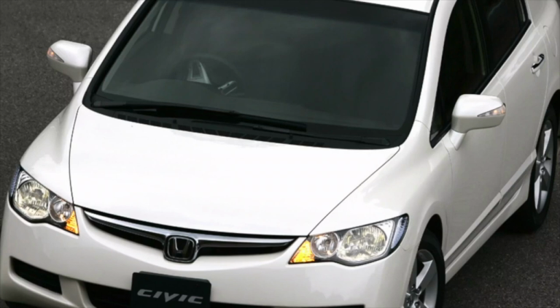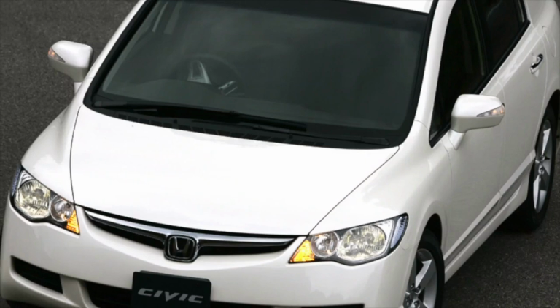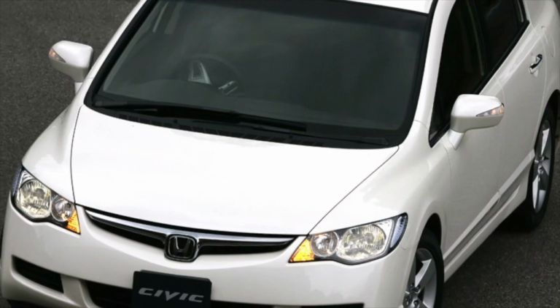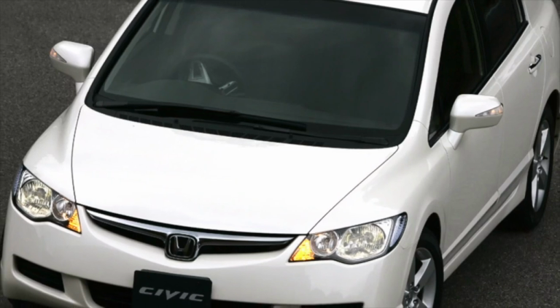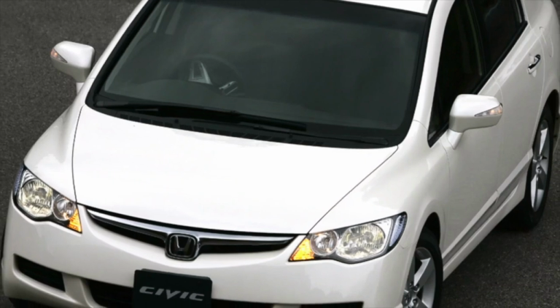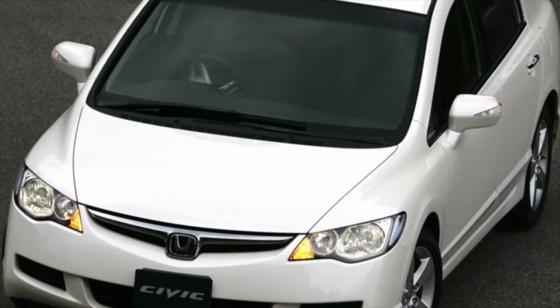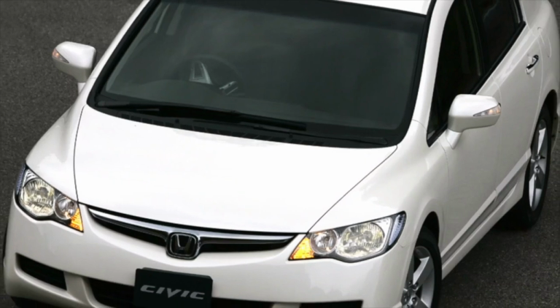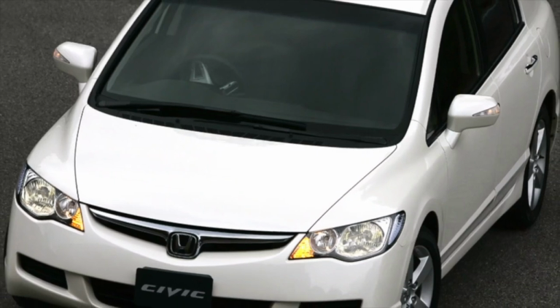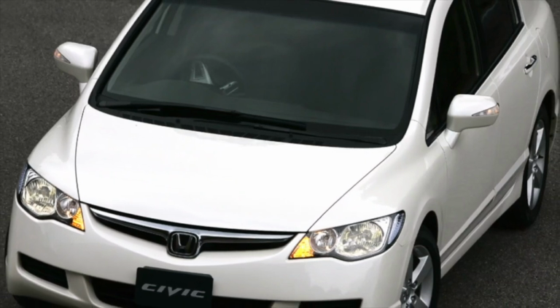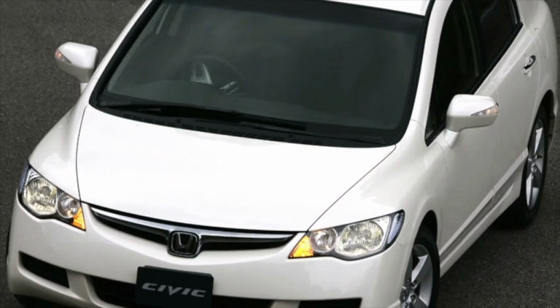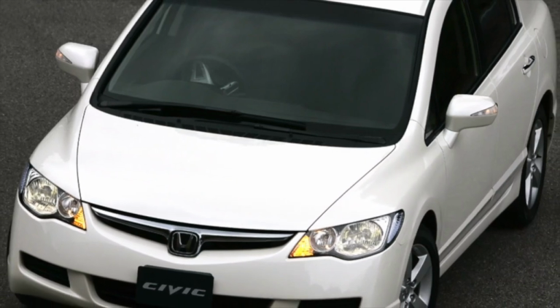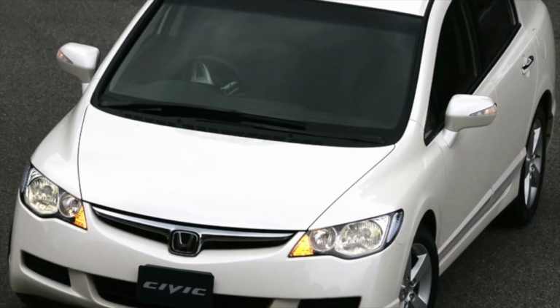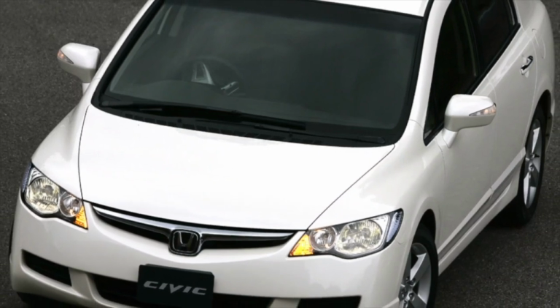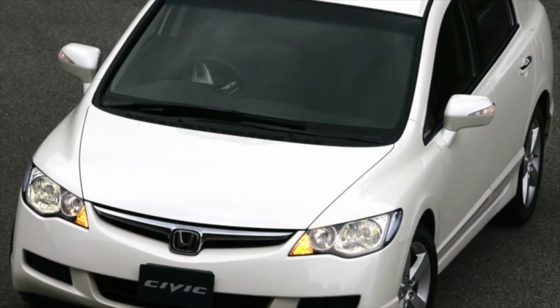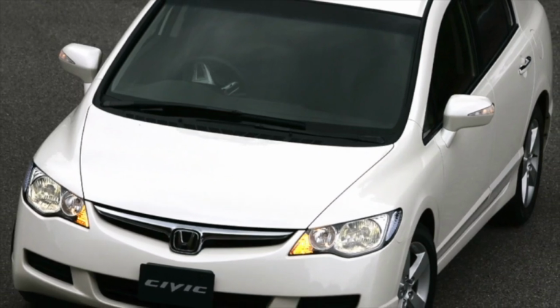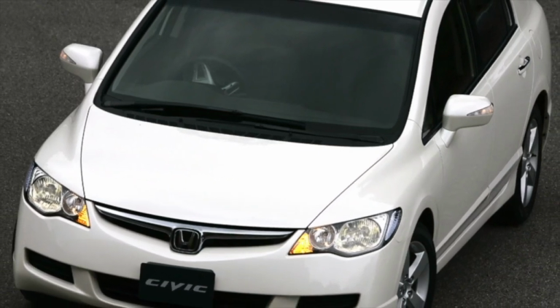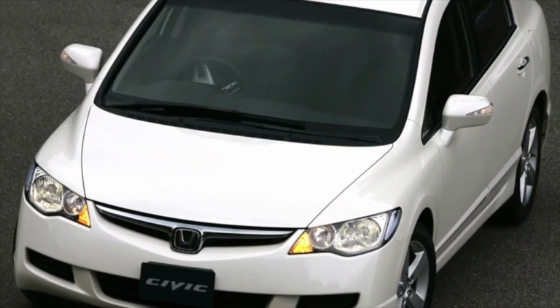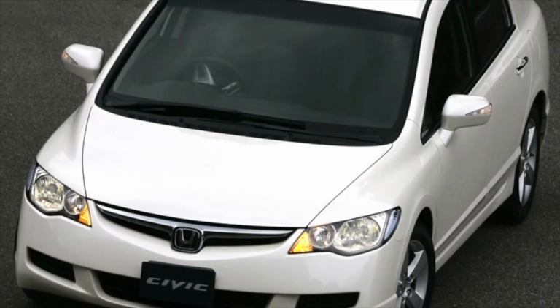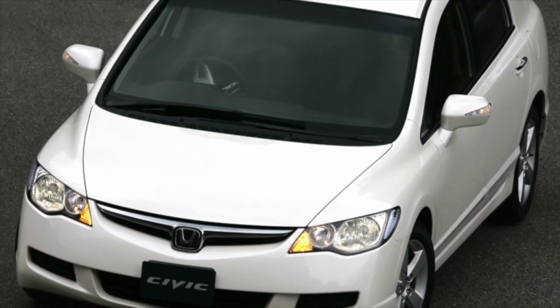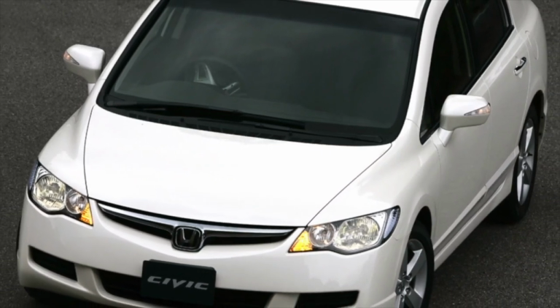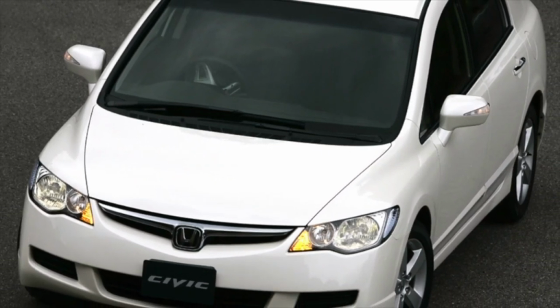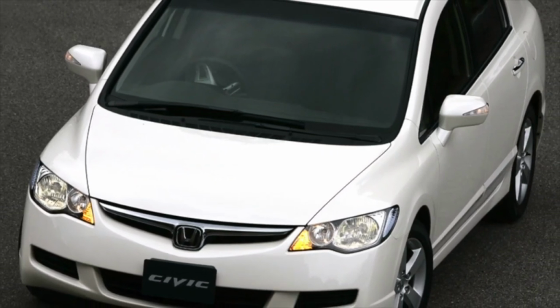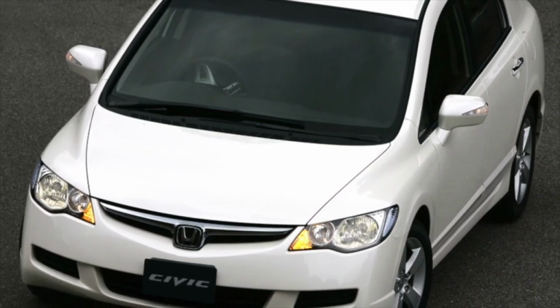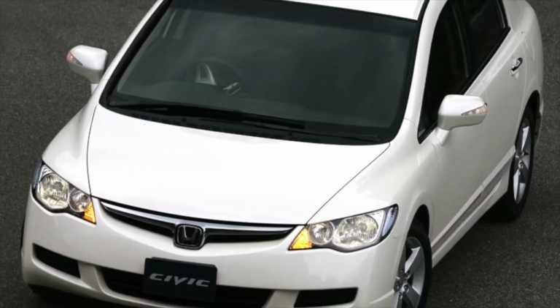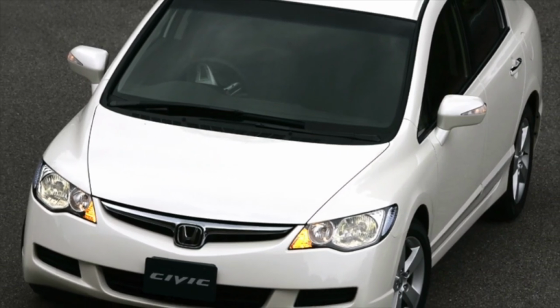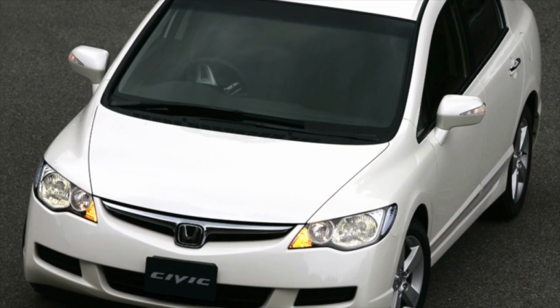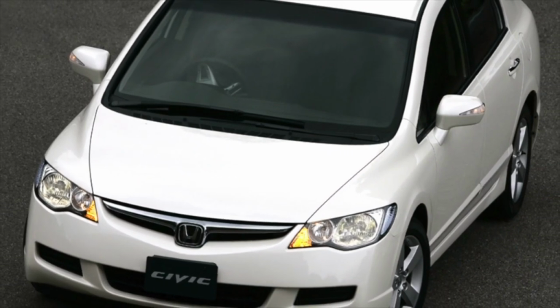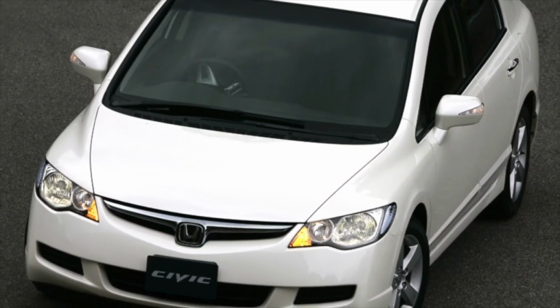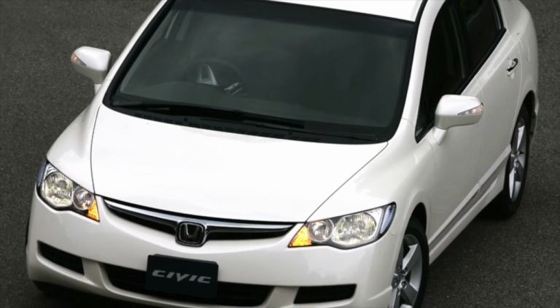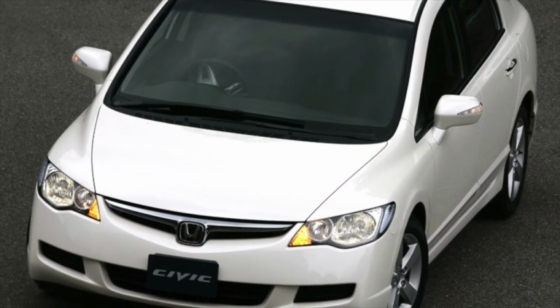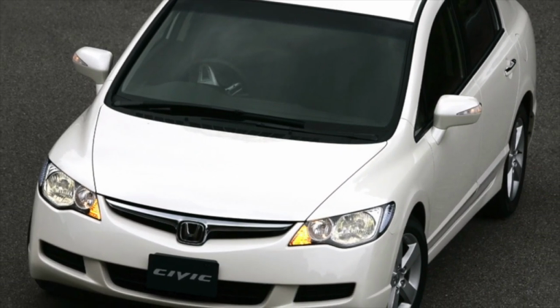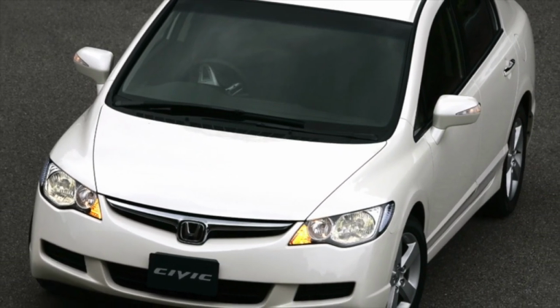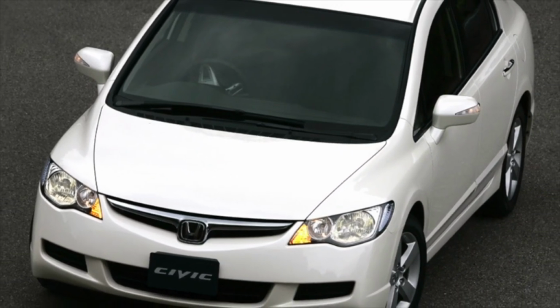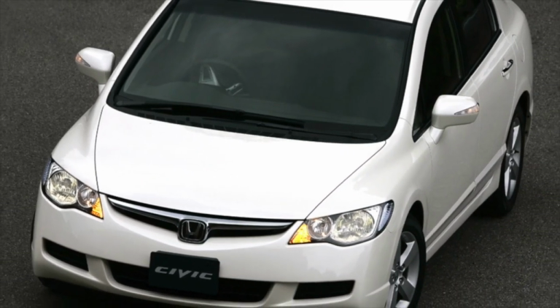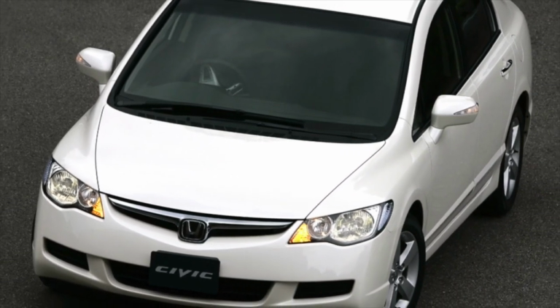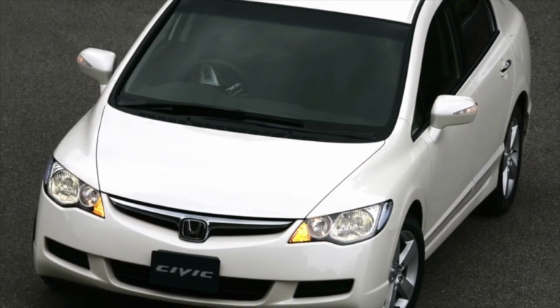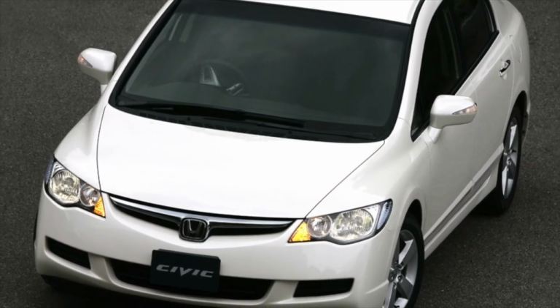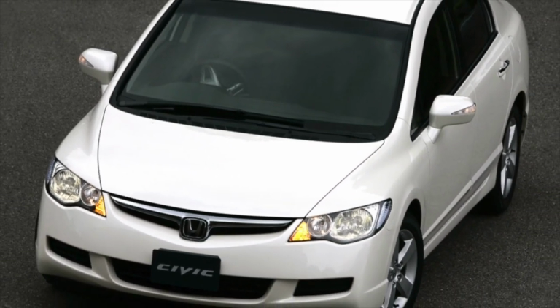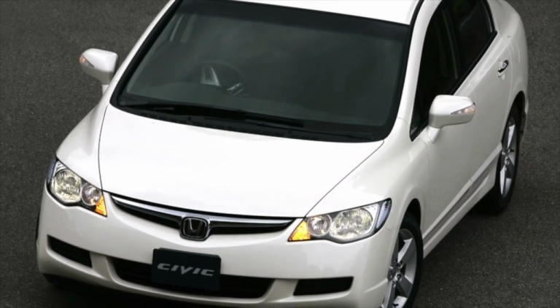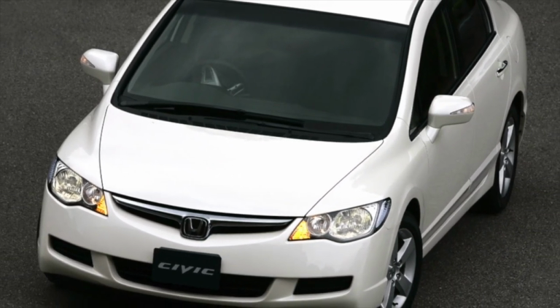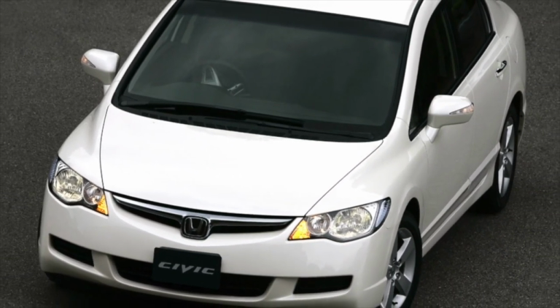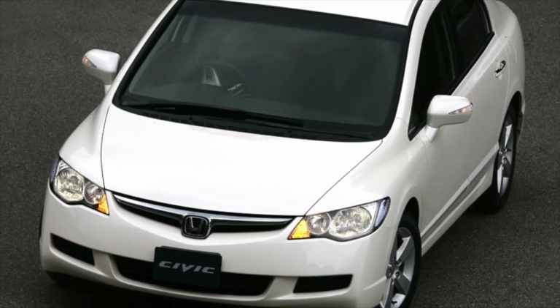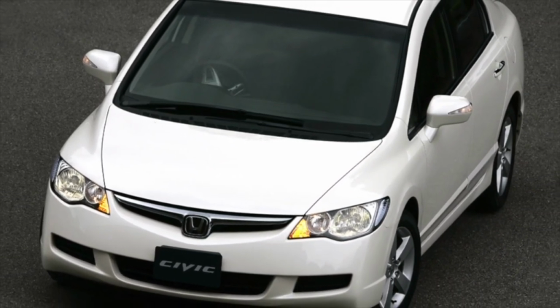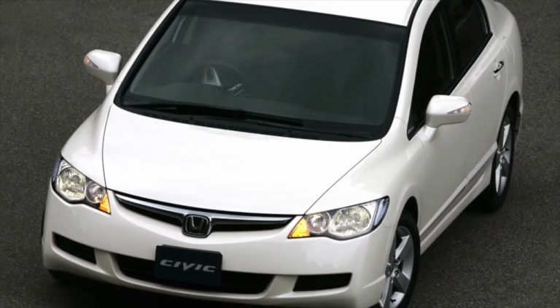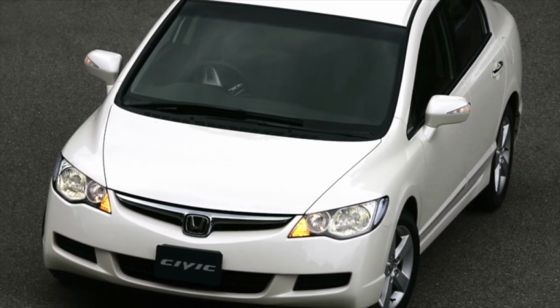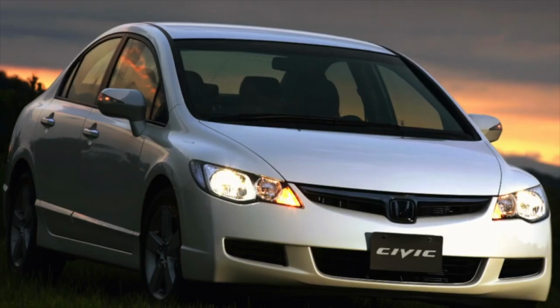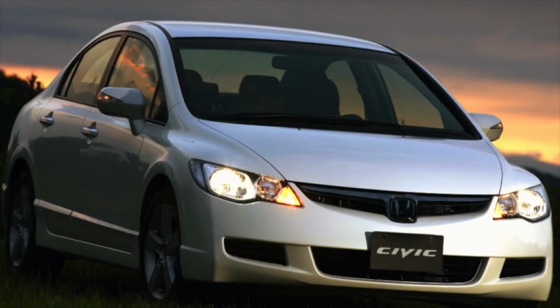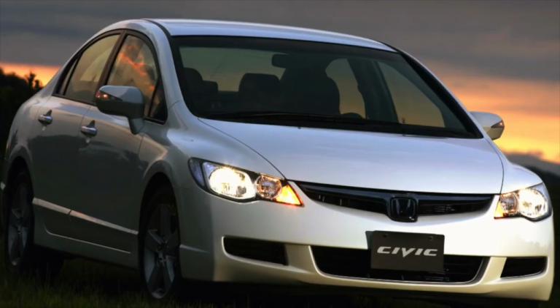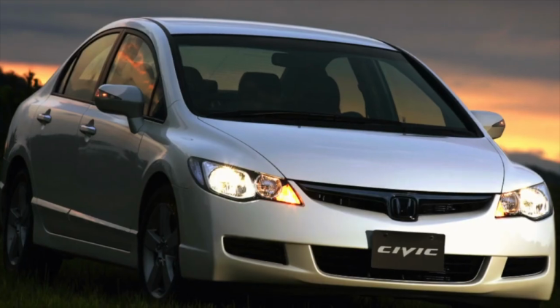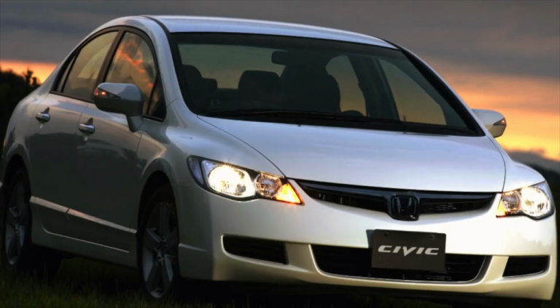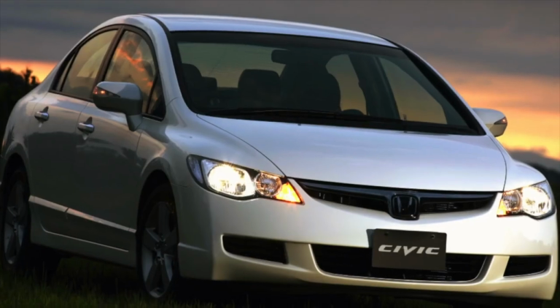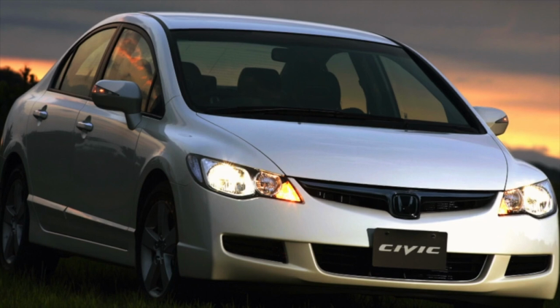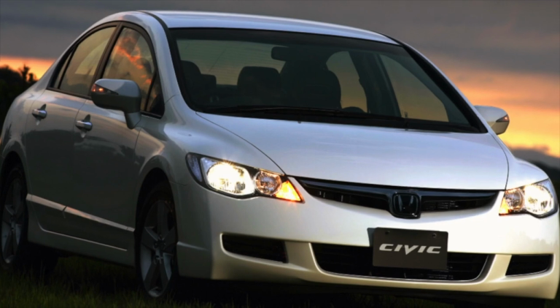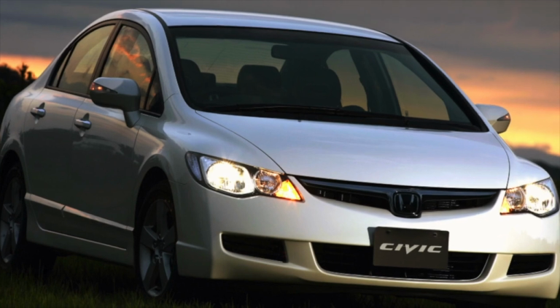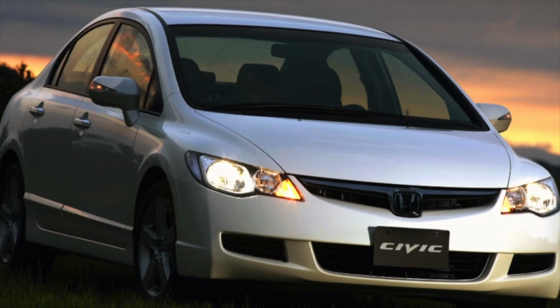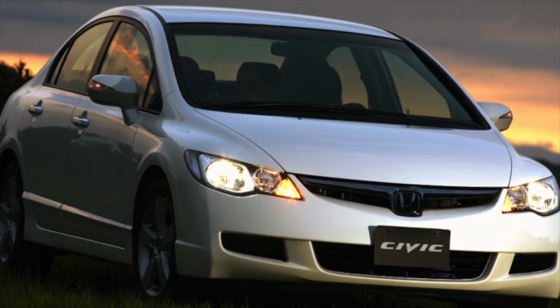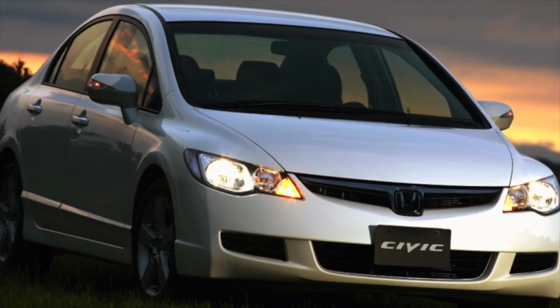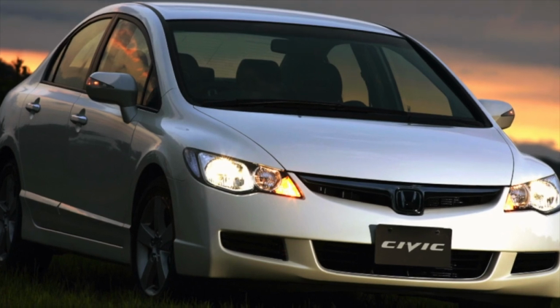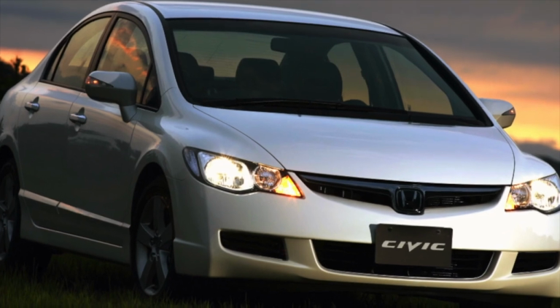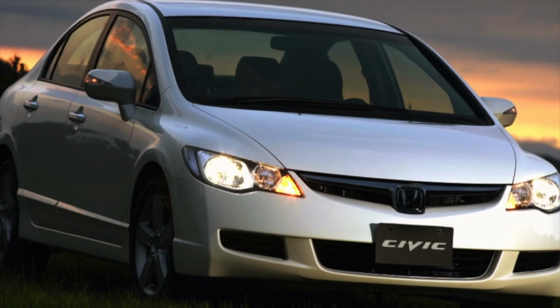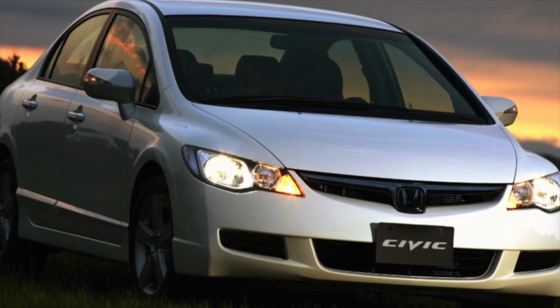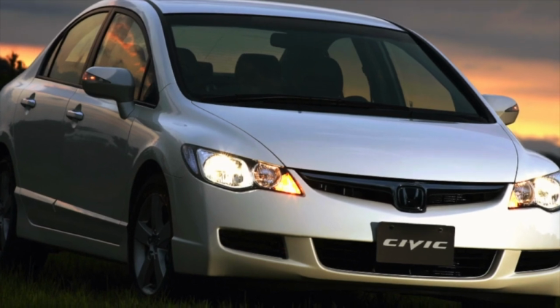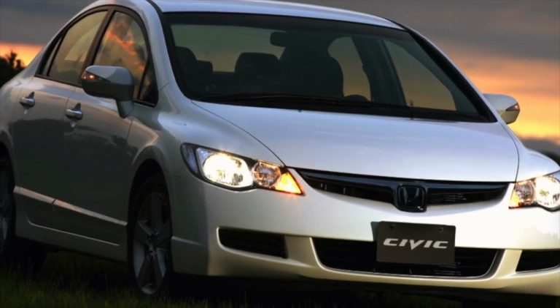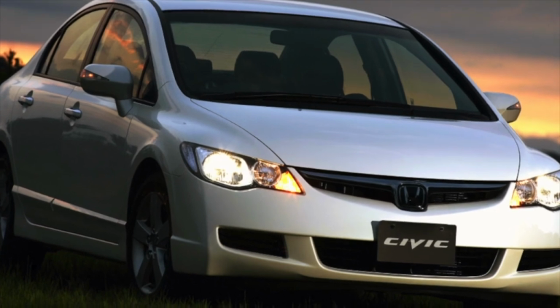Greetings dear friends! I present to your attention the most common malfunctions and breakdowns that occur on the Honda Civic.